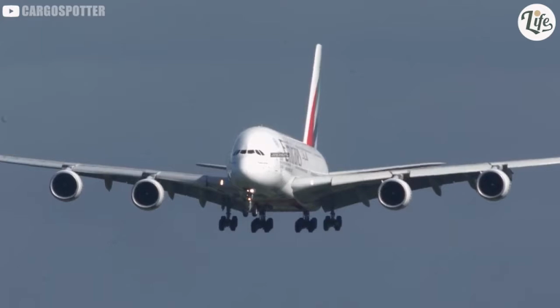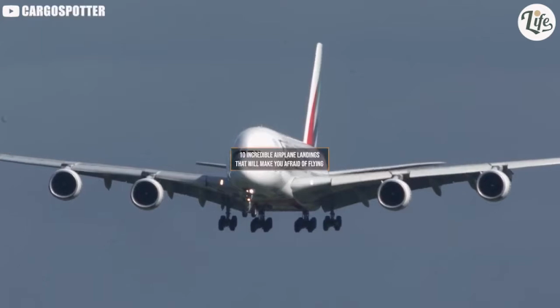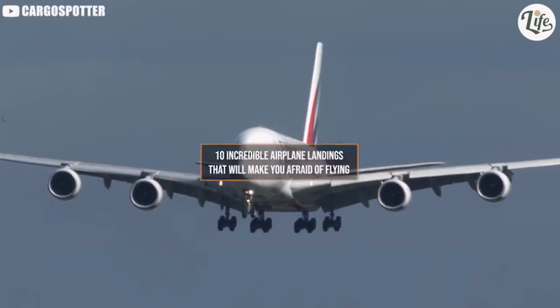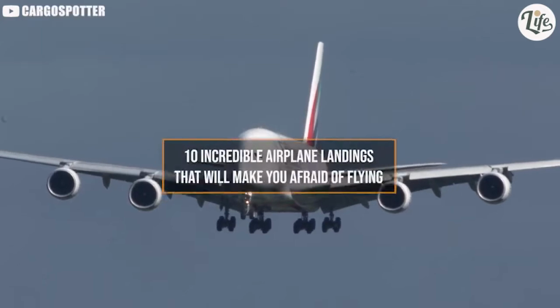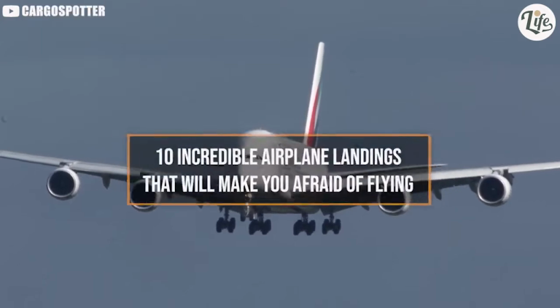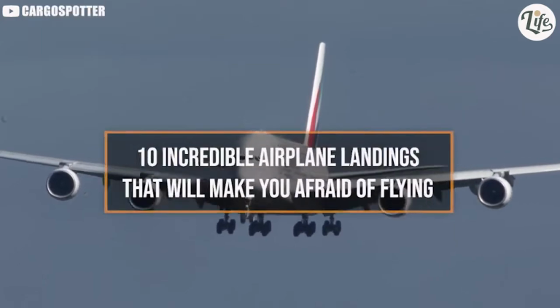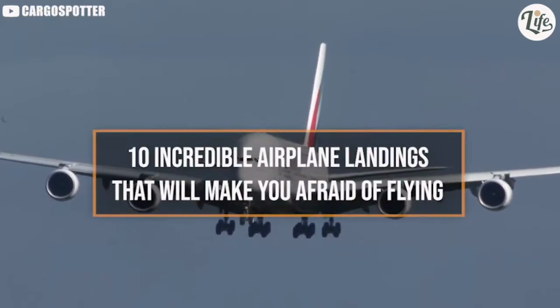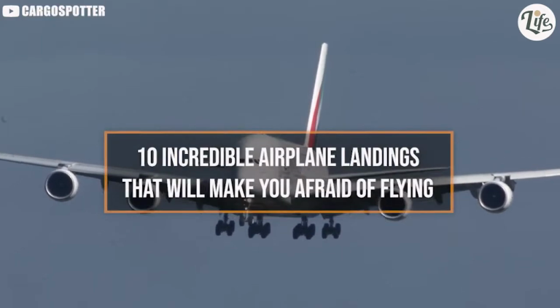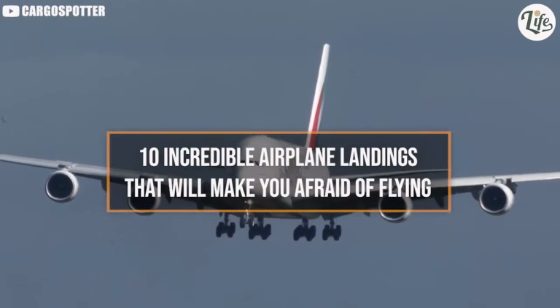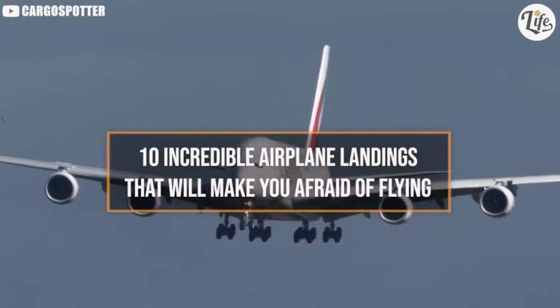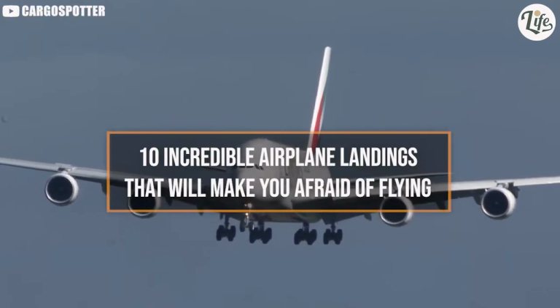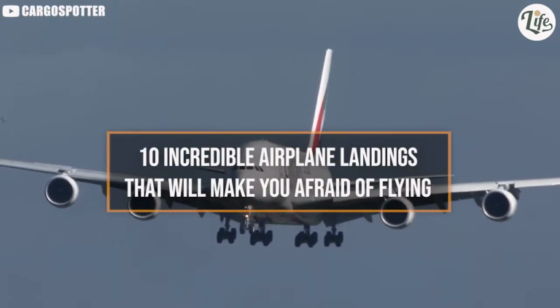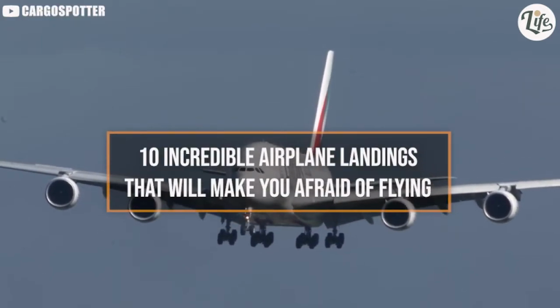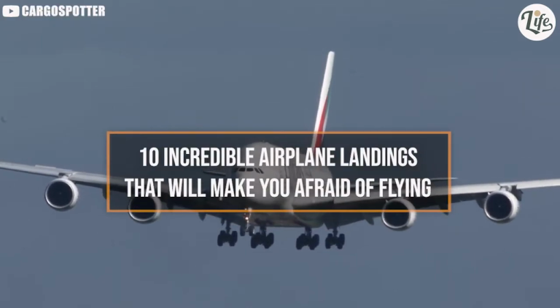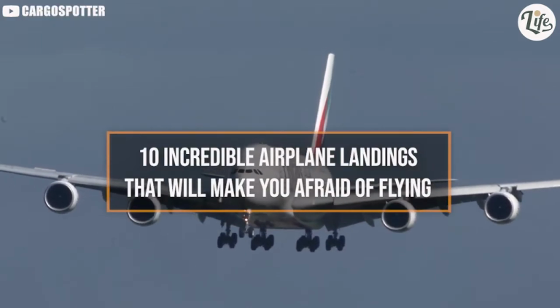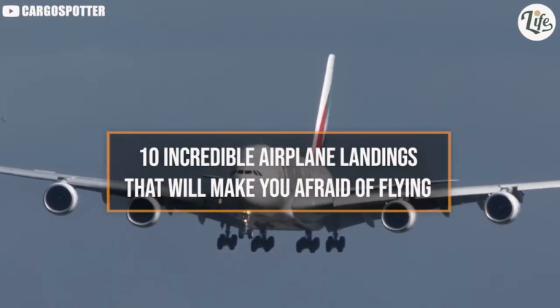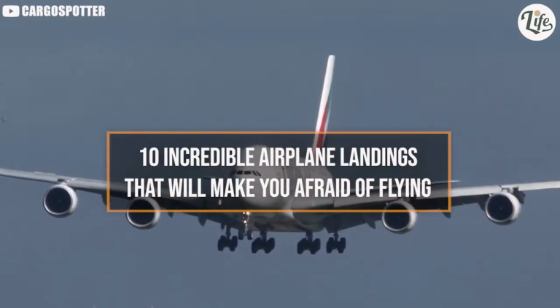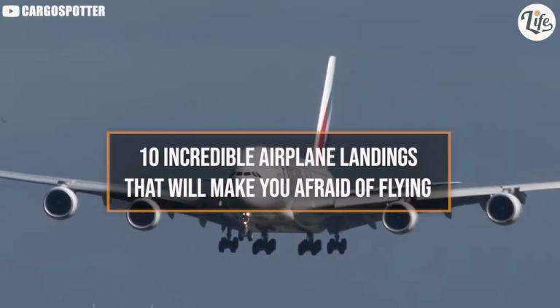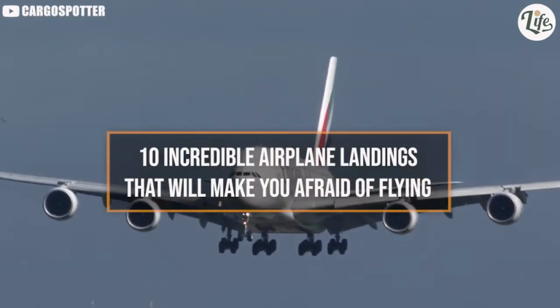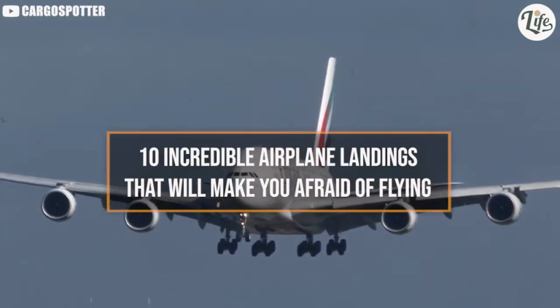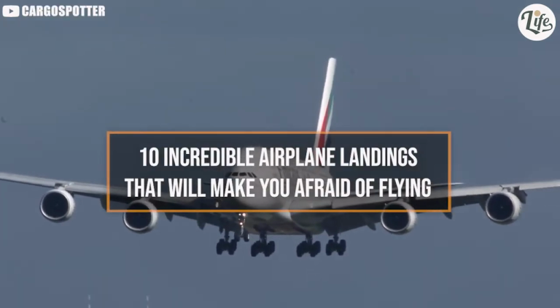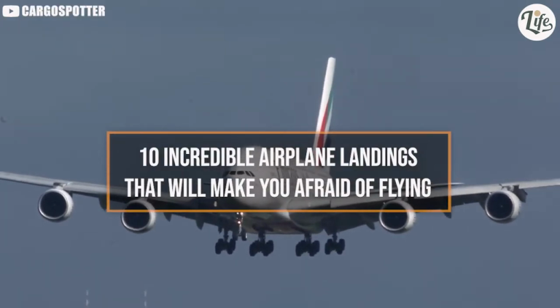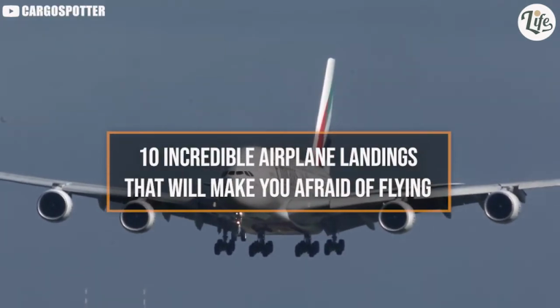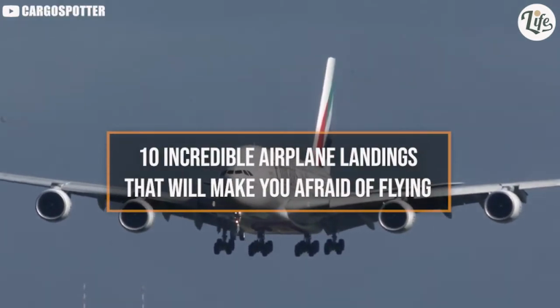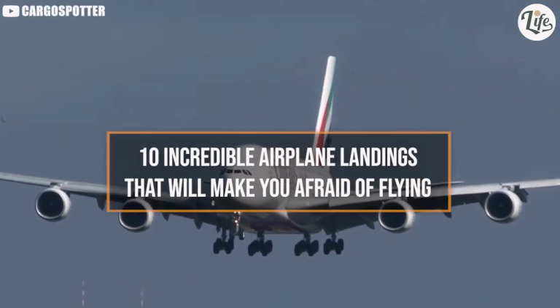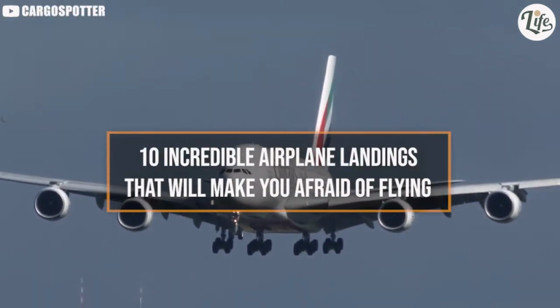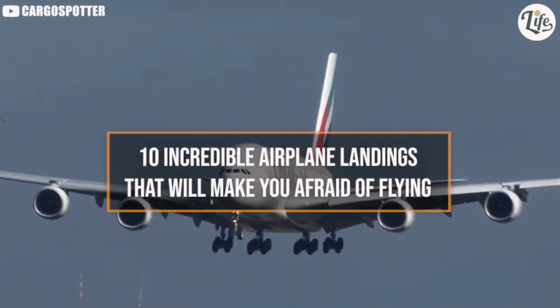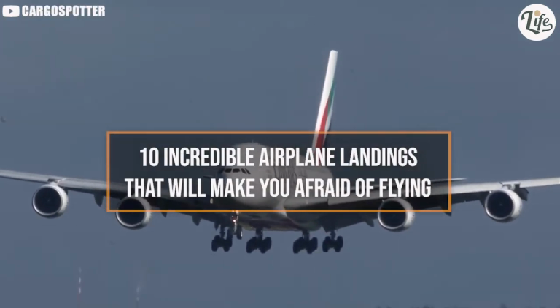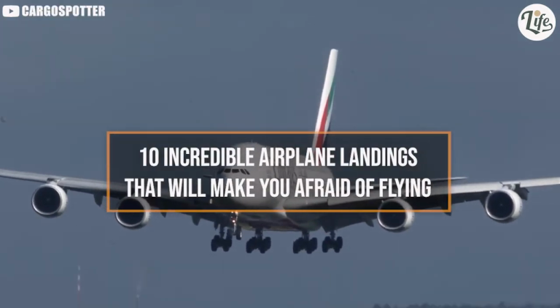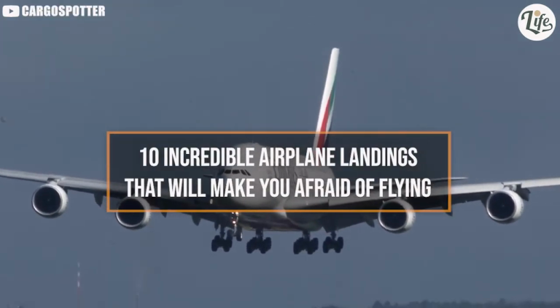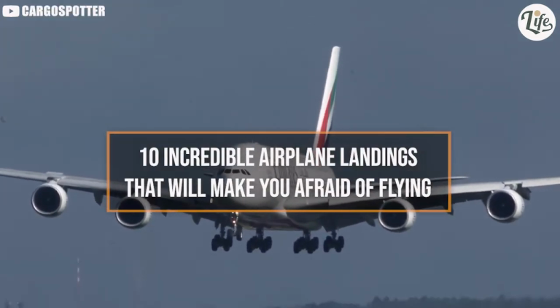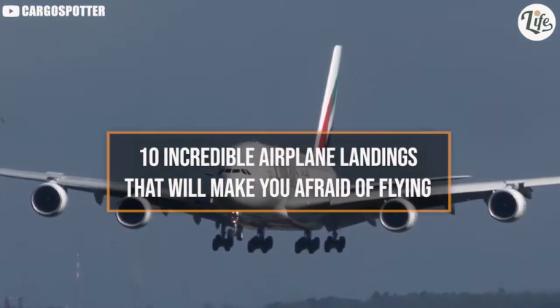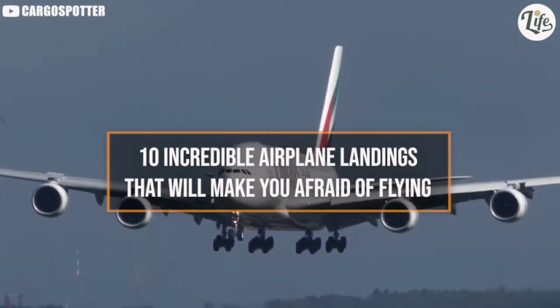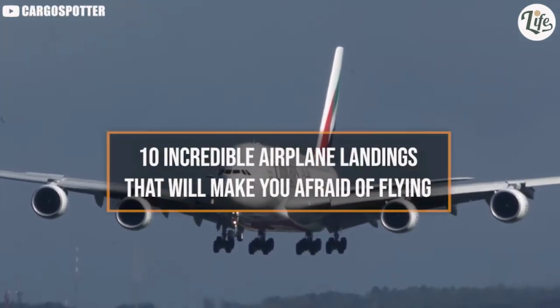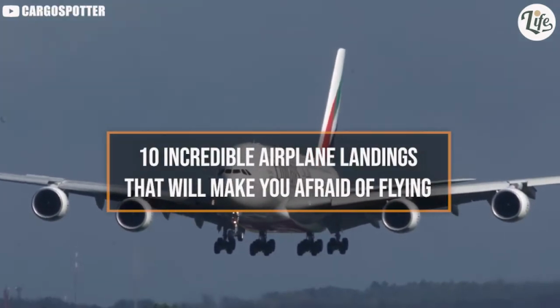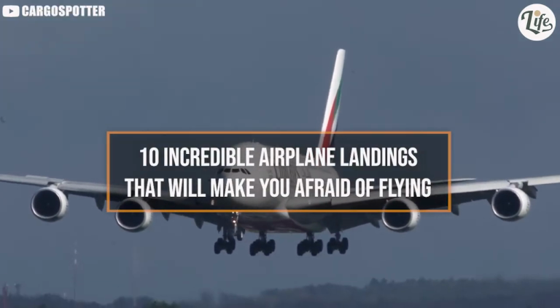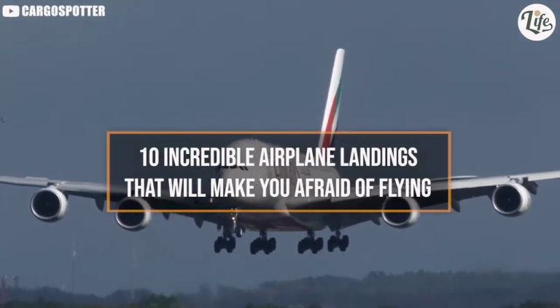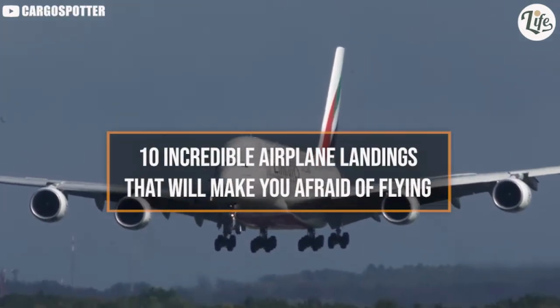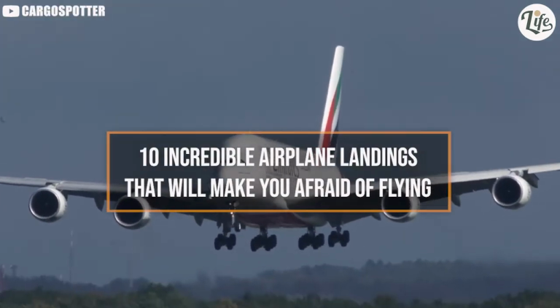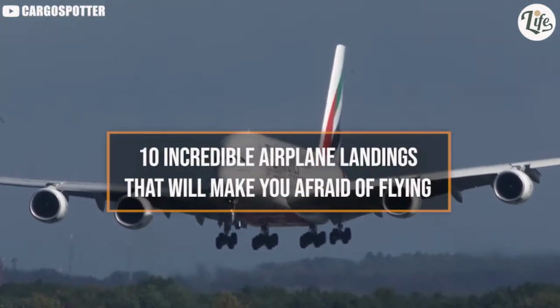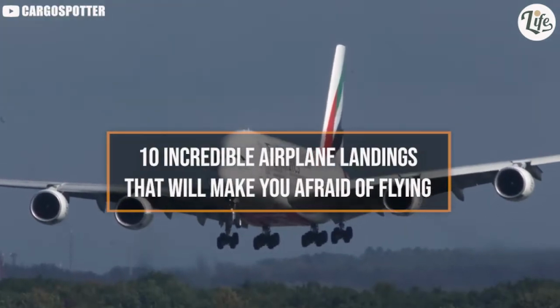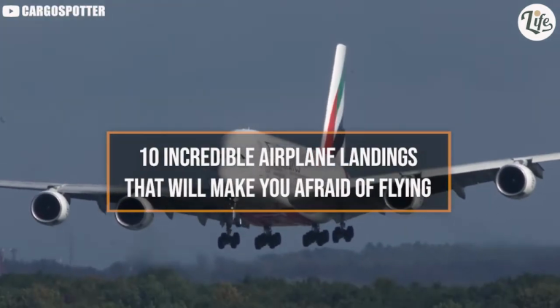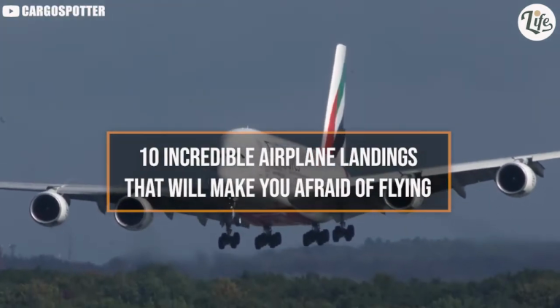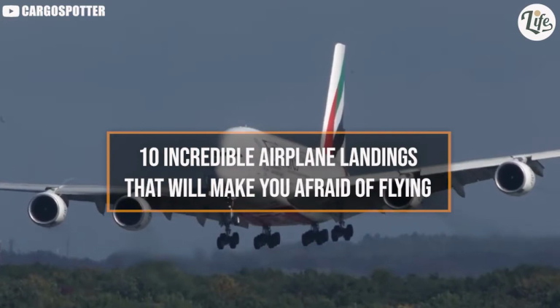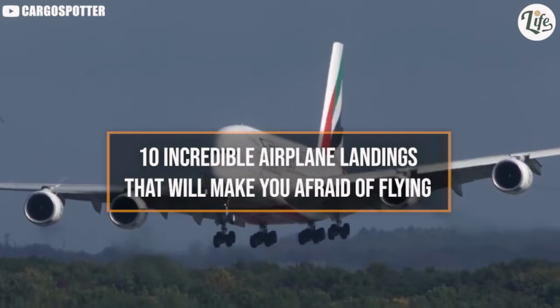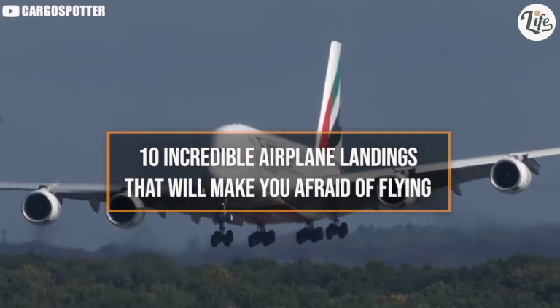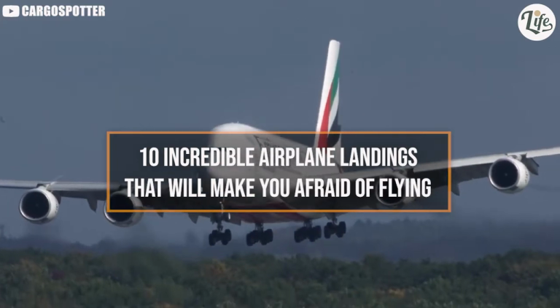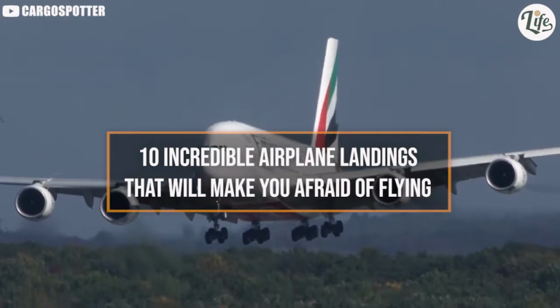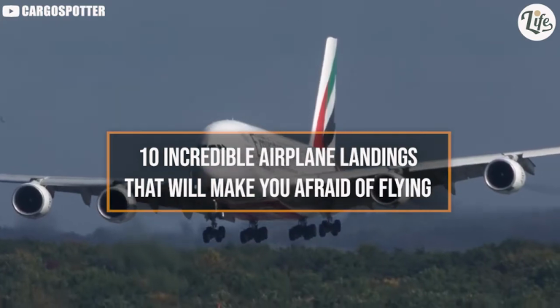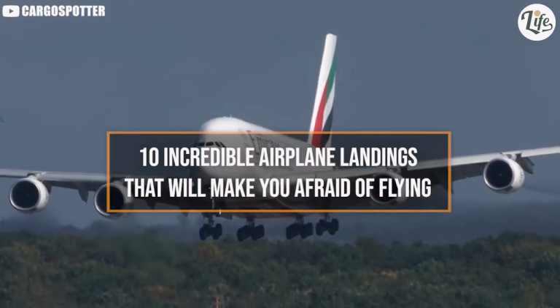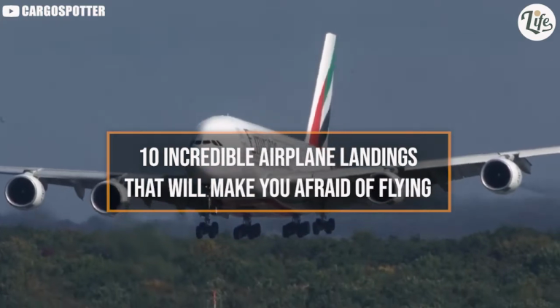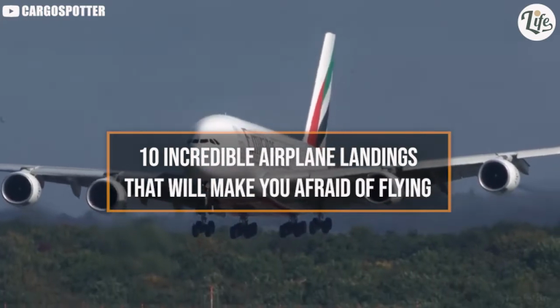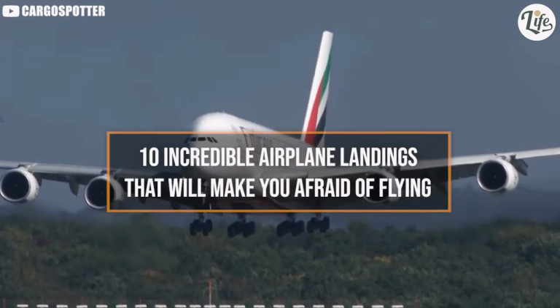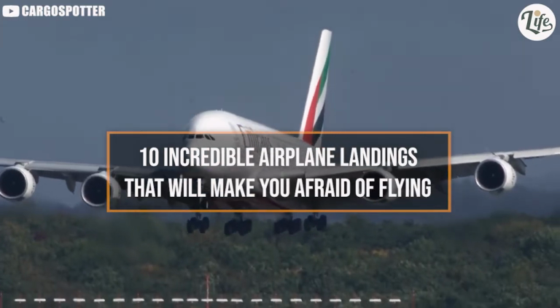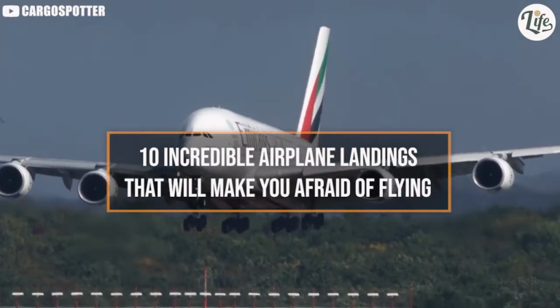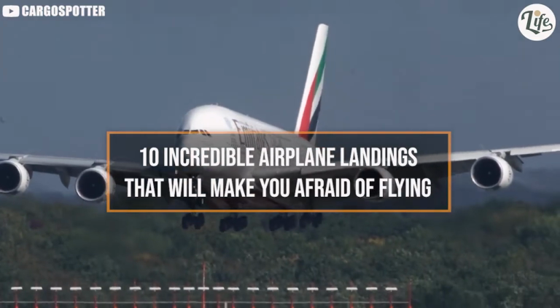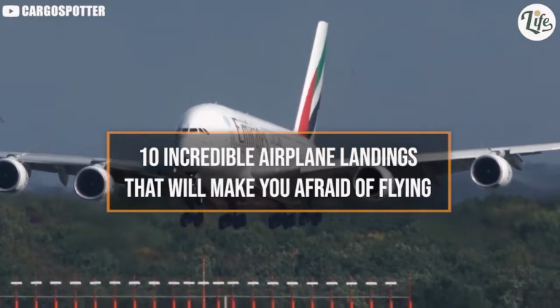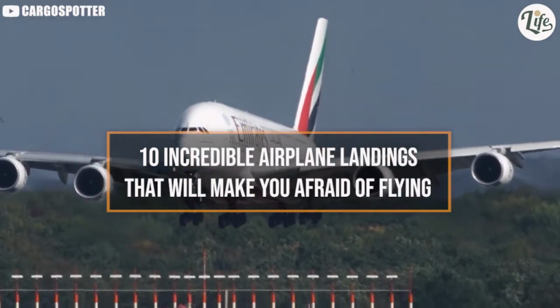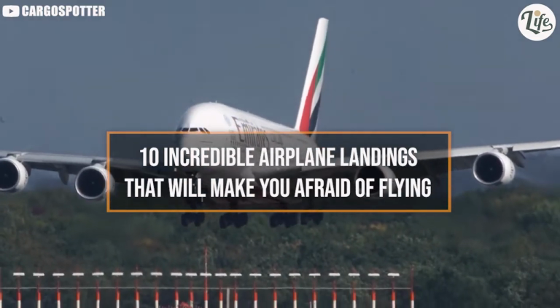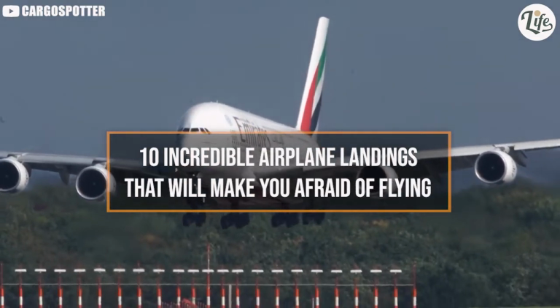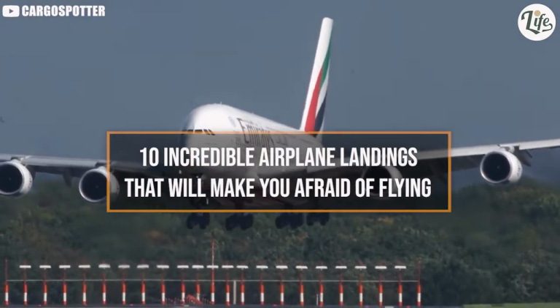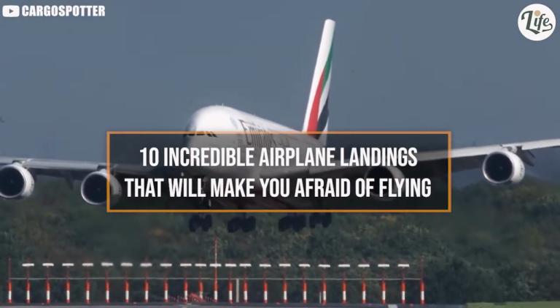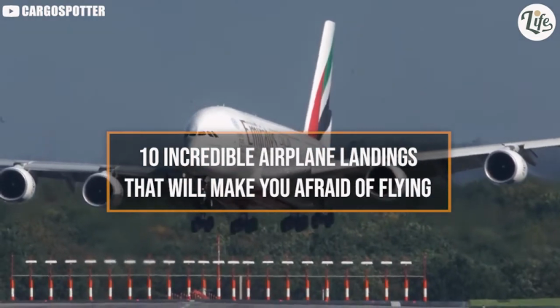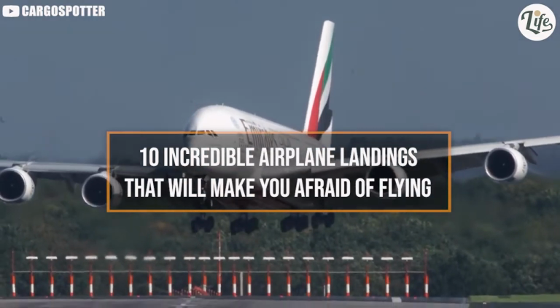Hello and thank you so much for joining us here at LifeAcent. Today we have for you 10 incredible airplane landings that will make you afraid of flying.